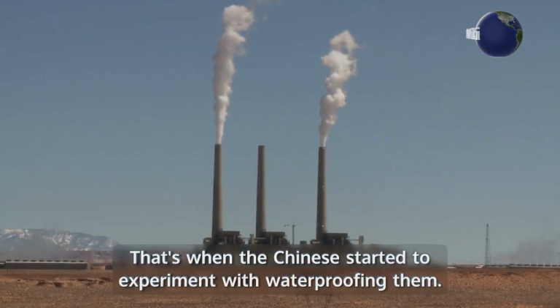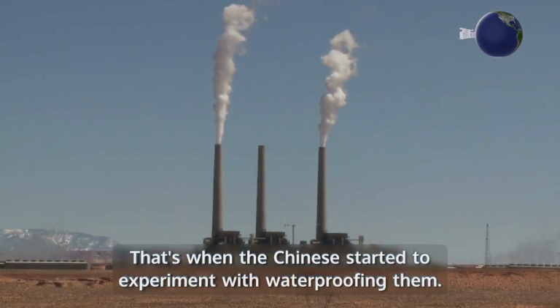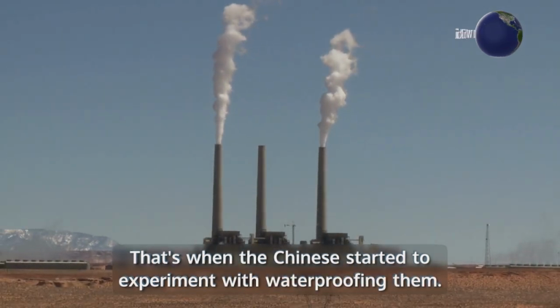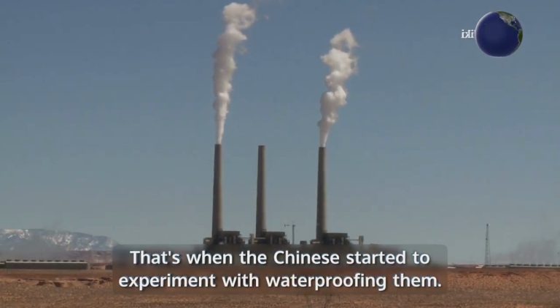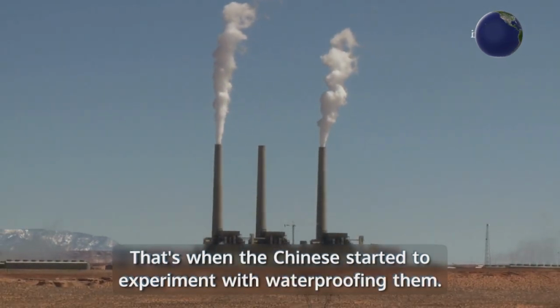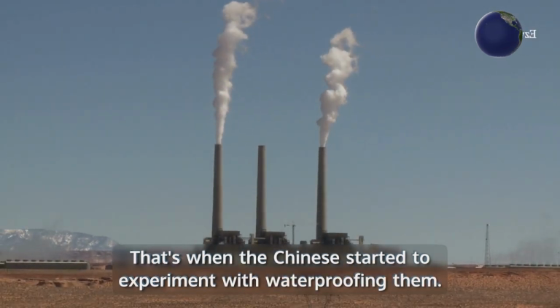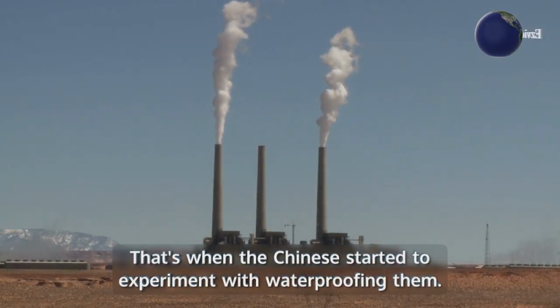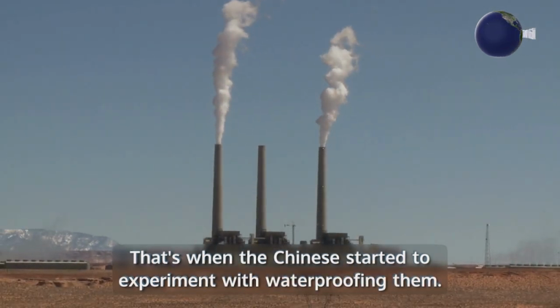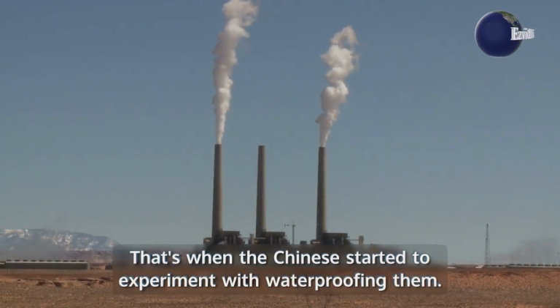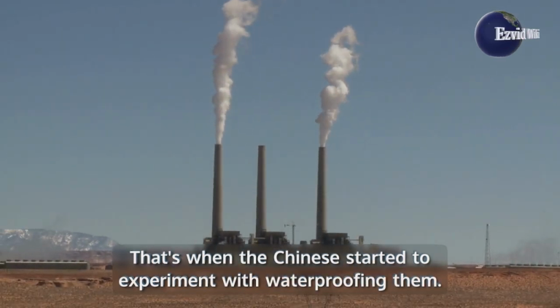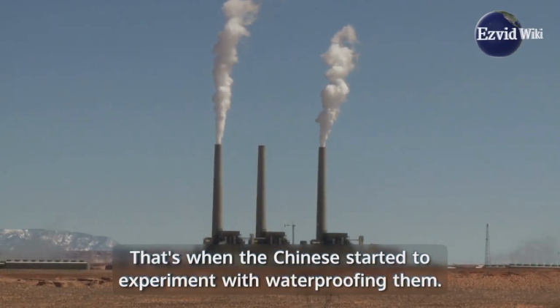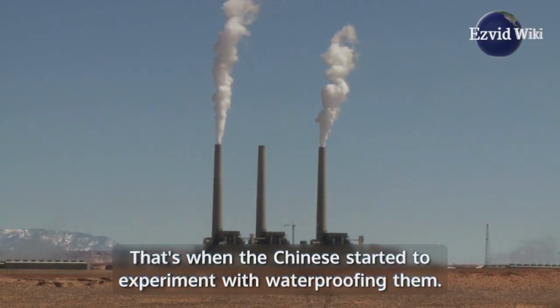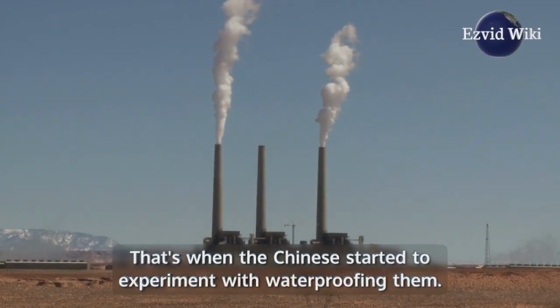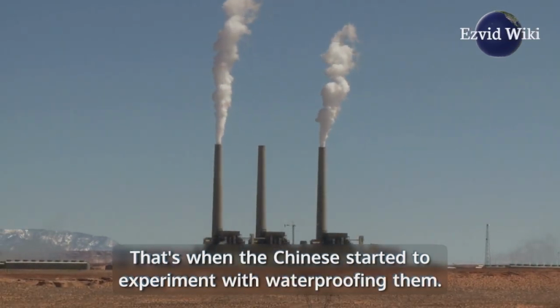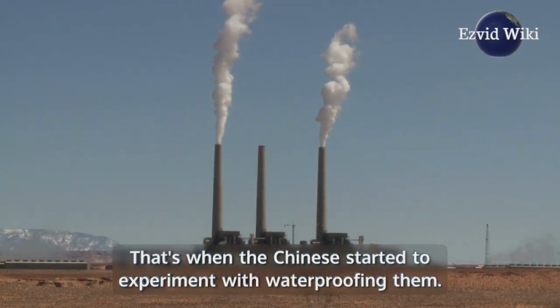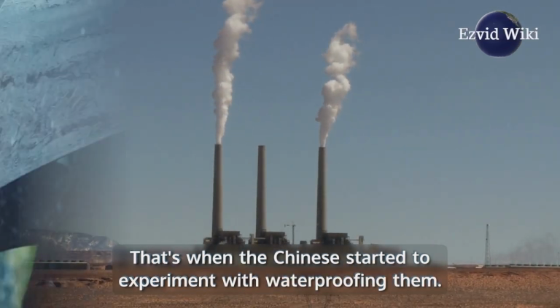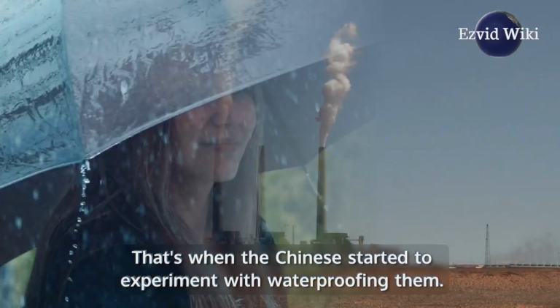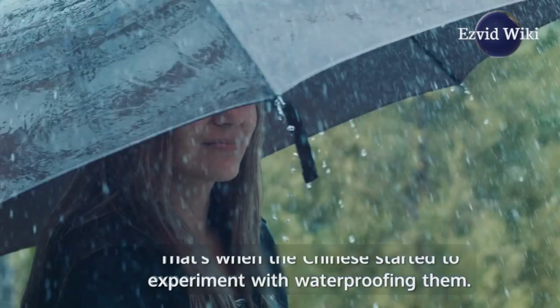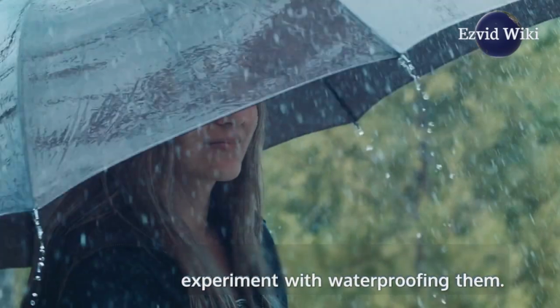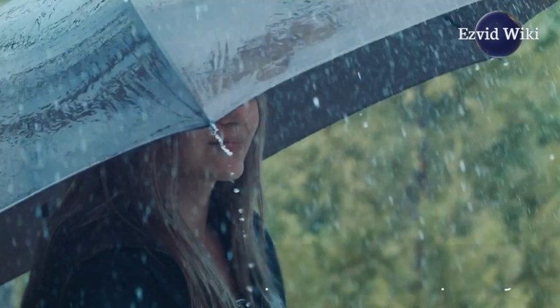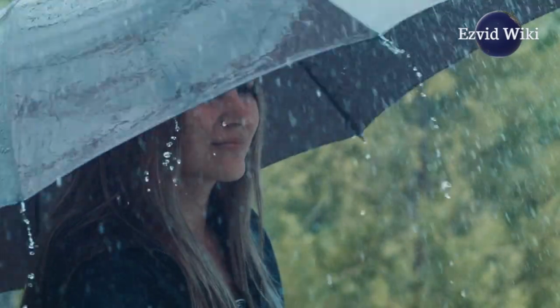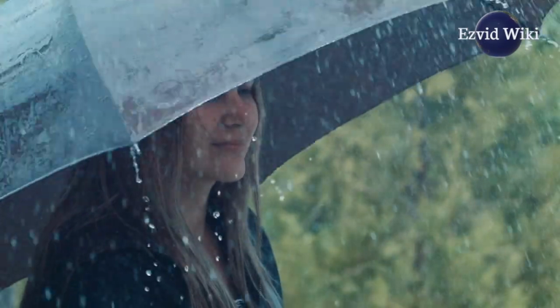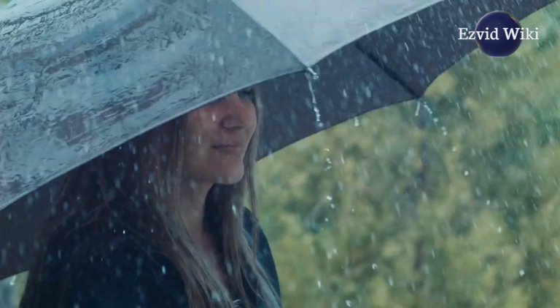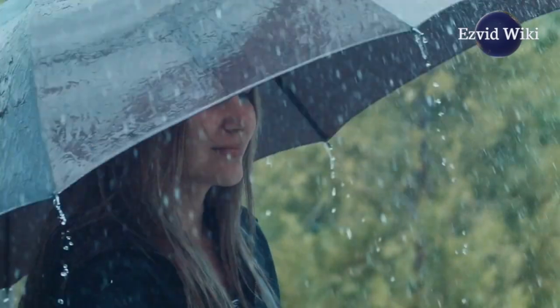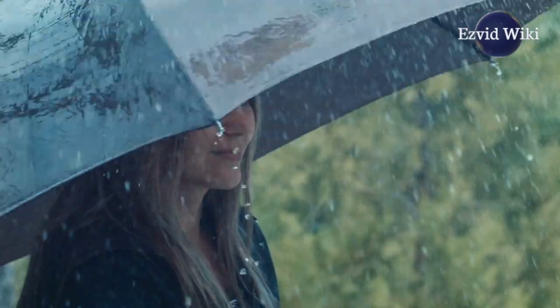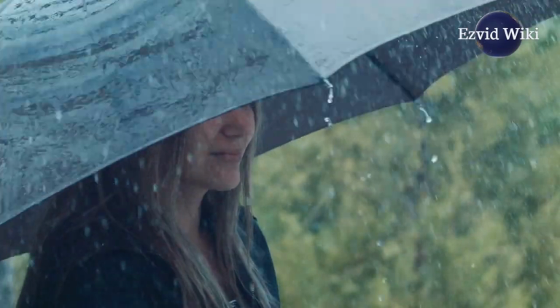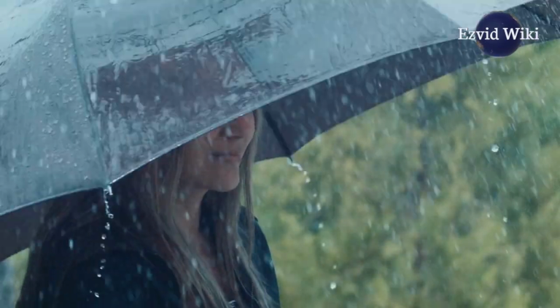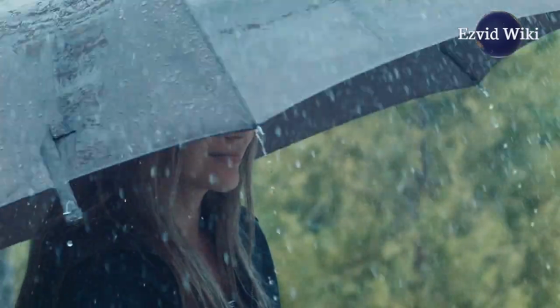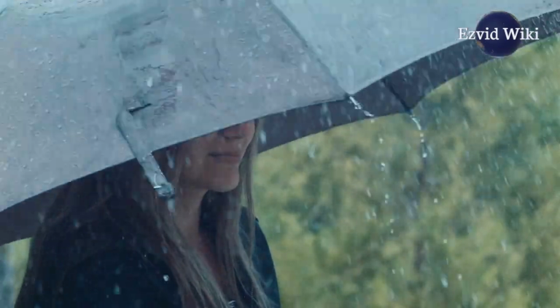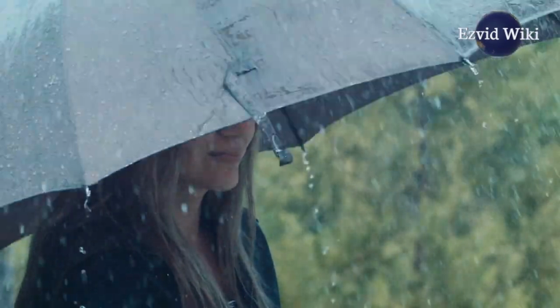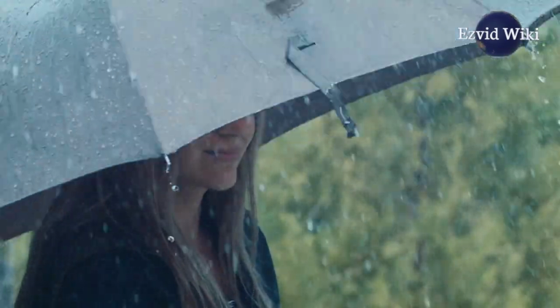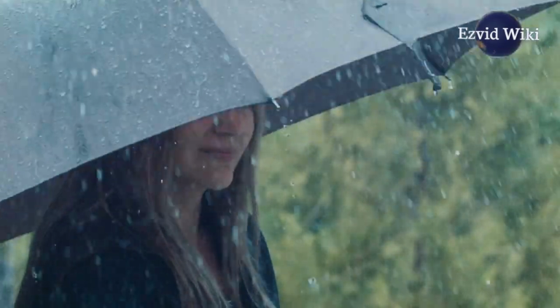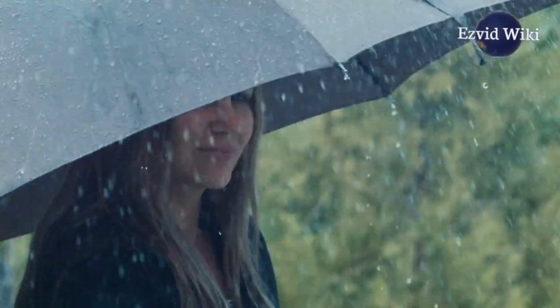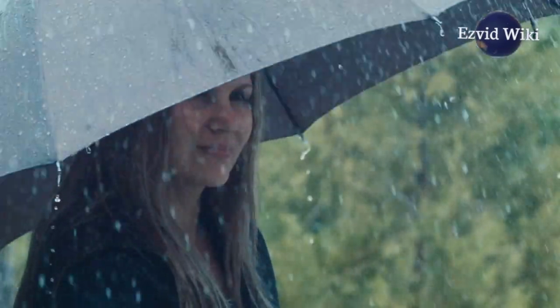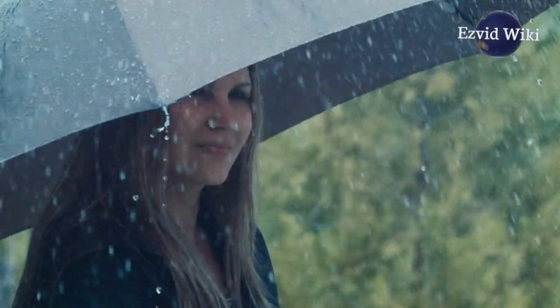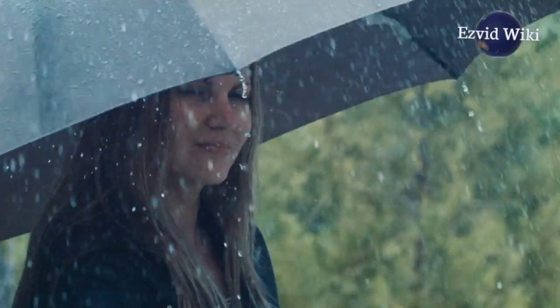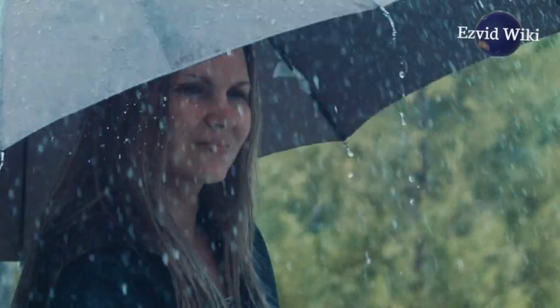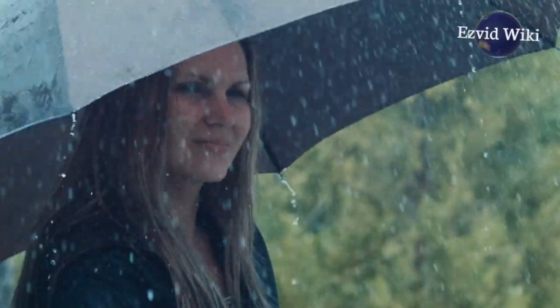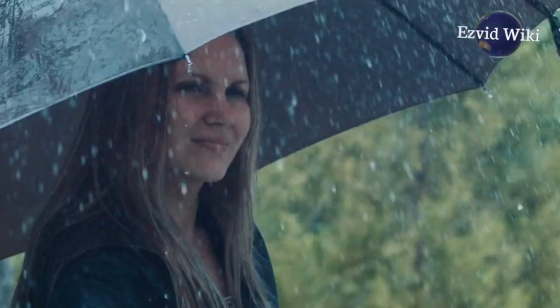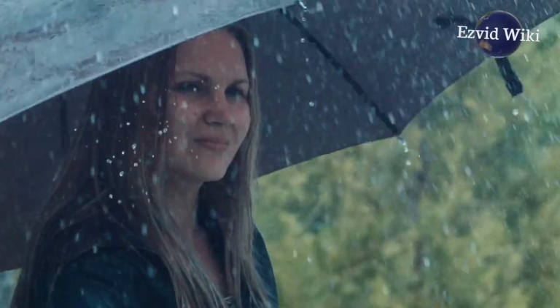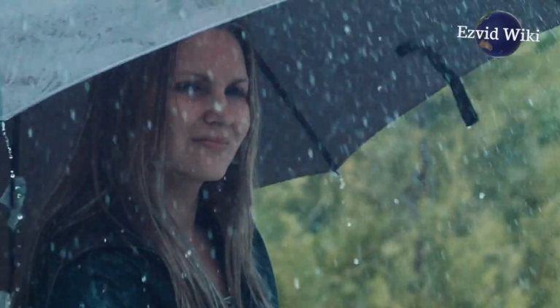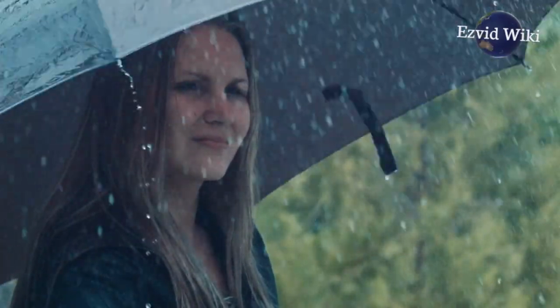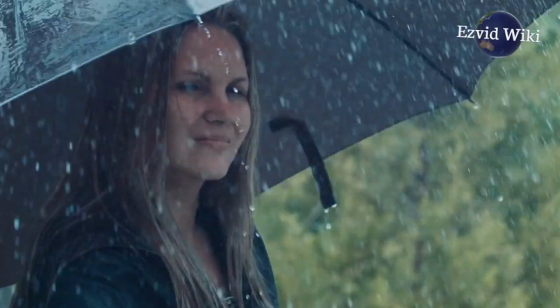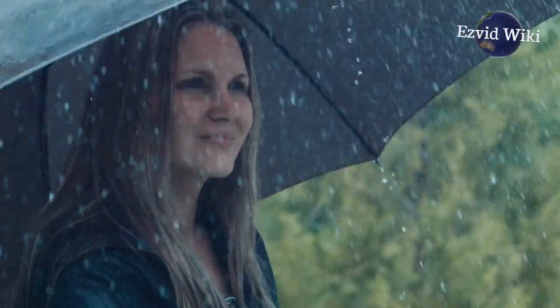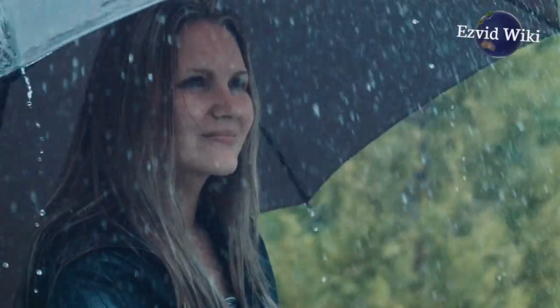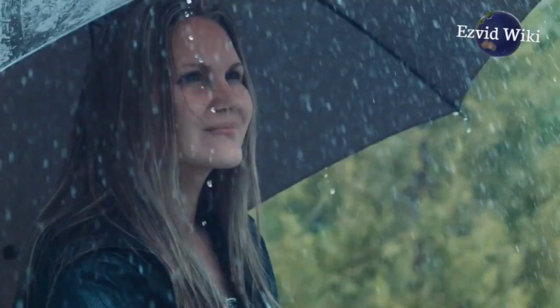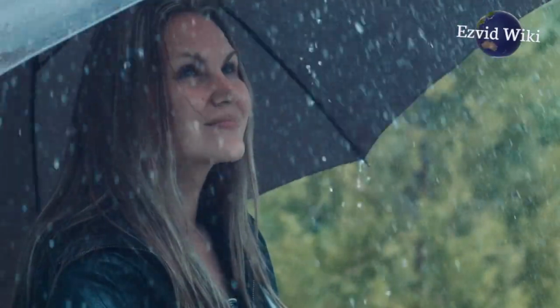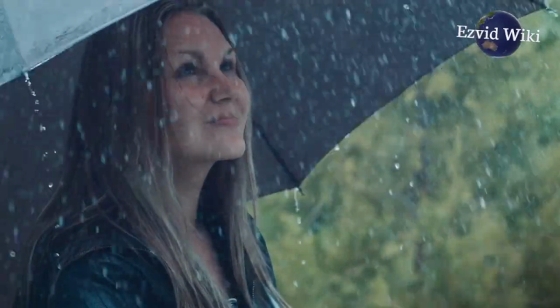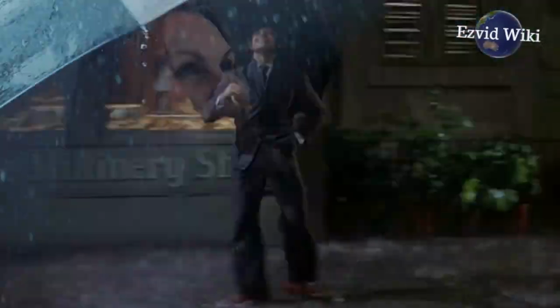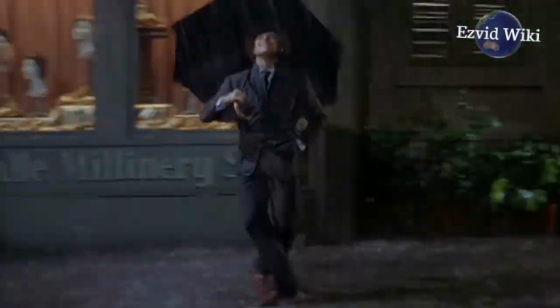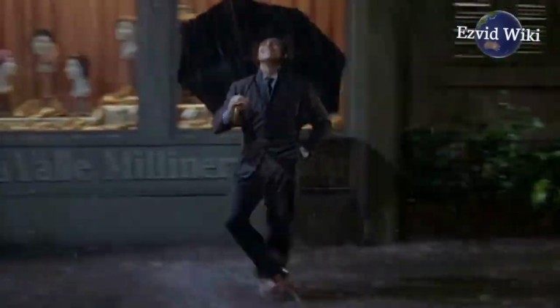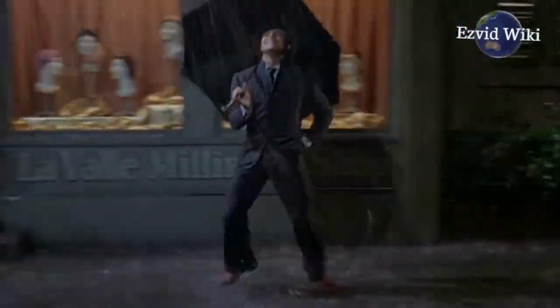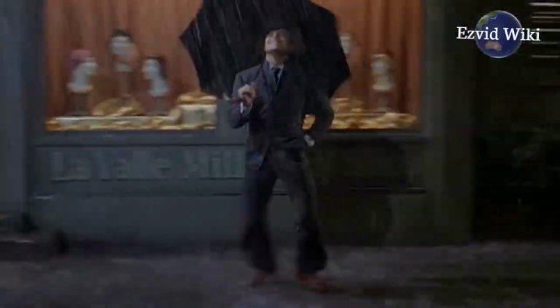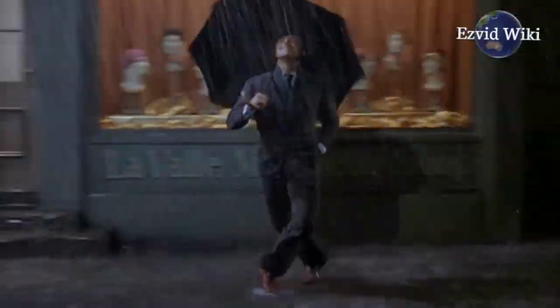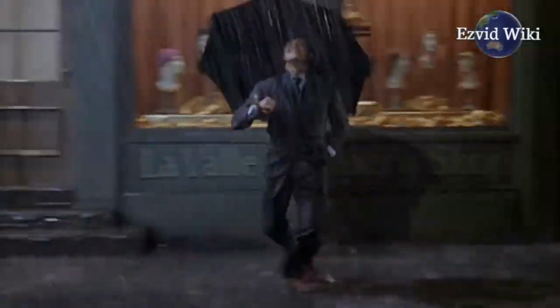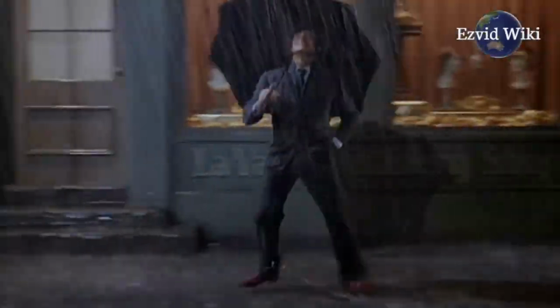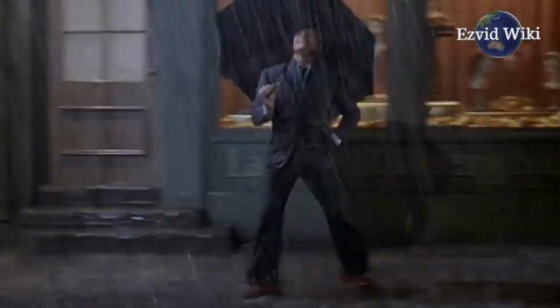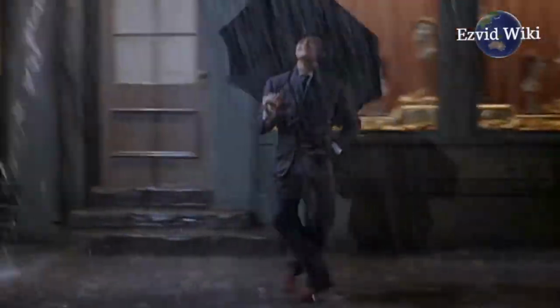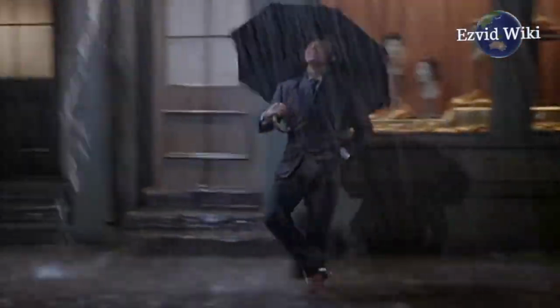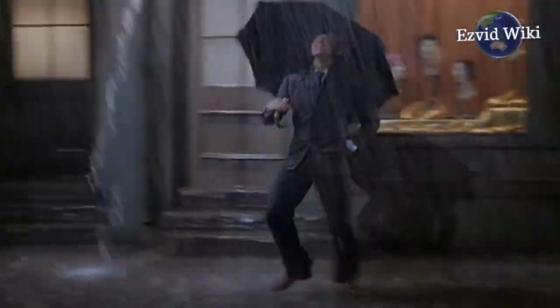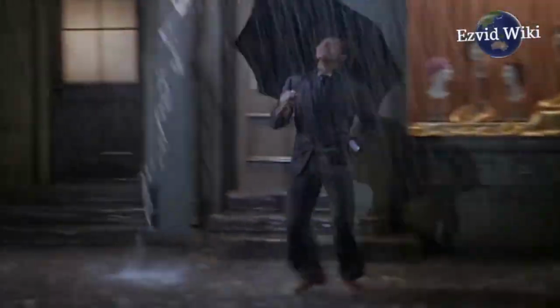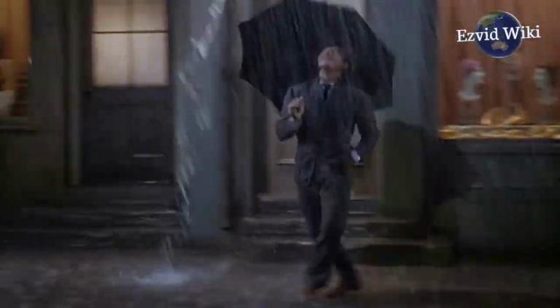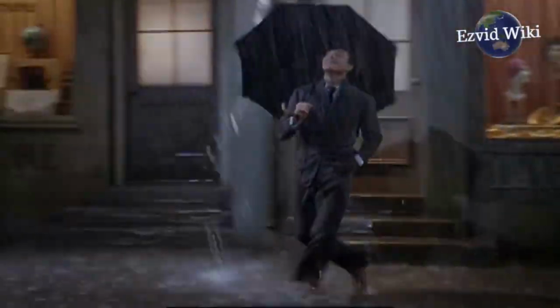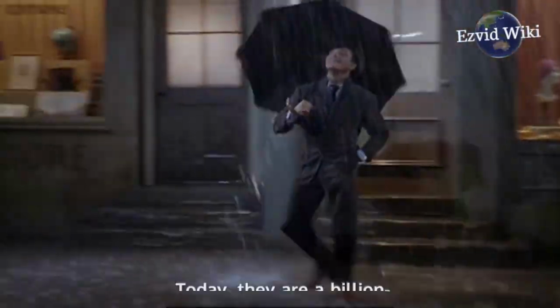umbrellas became smaller, cheaper, and easier to produce. Today, they are a billion dollar industry.